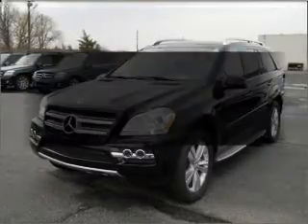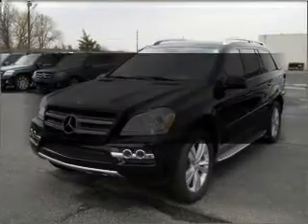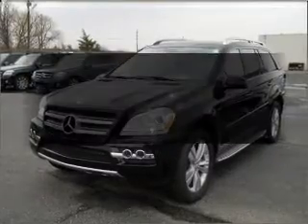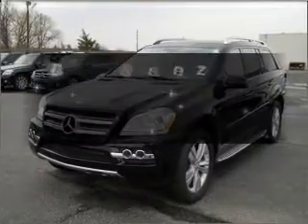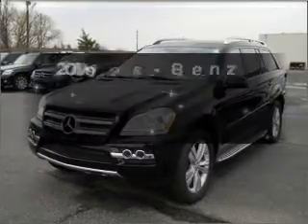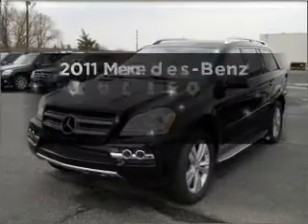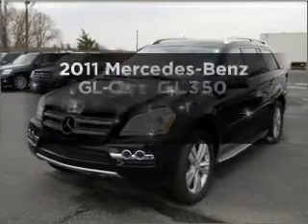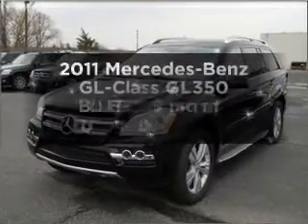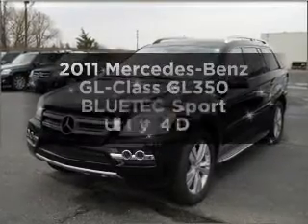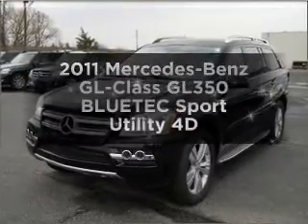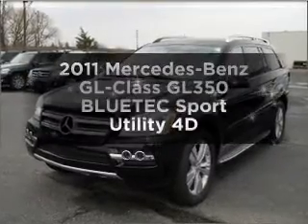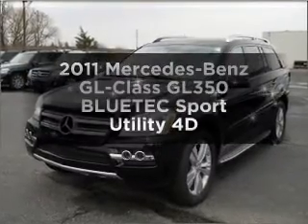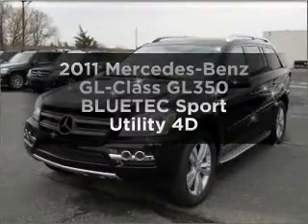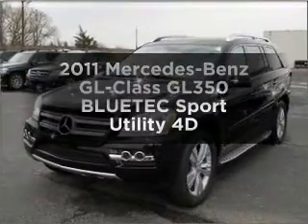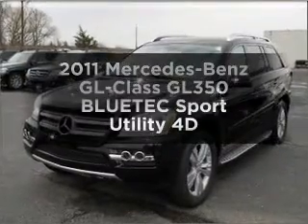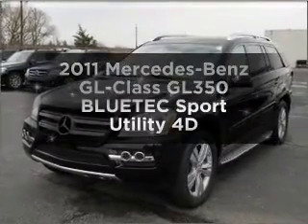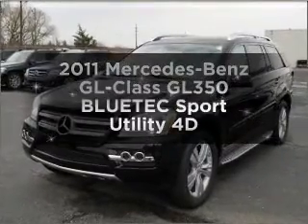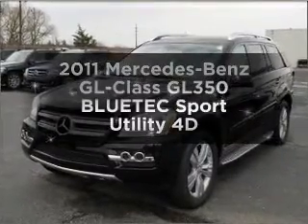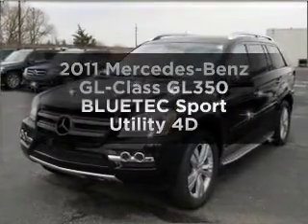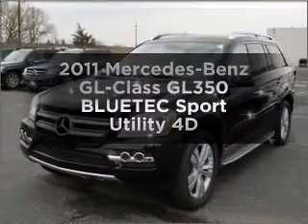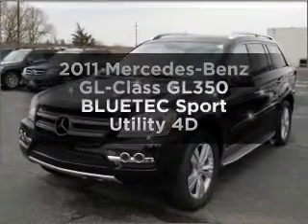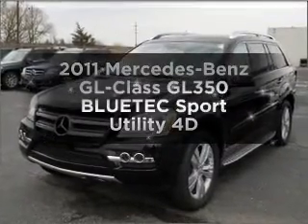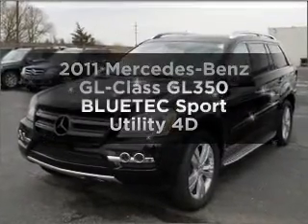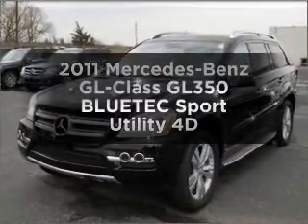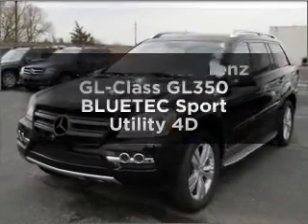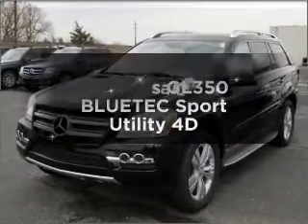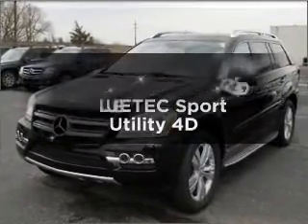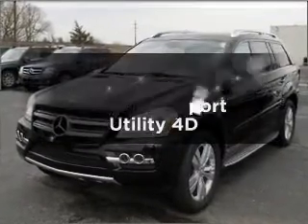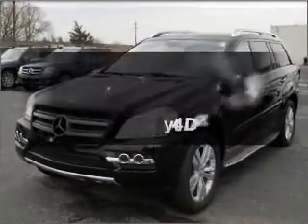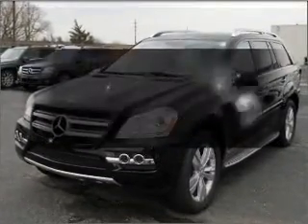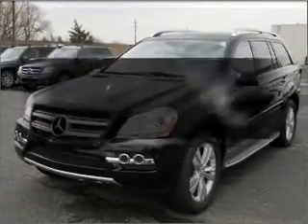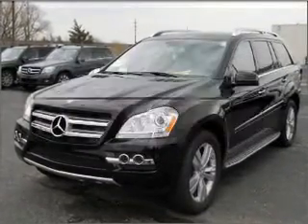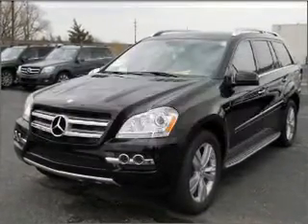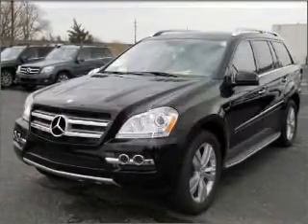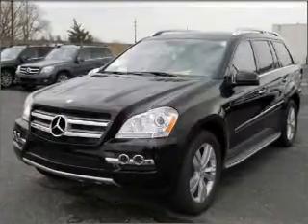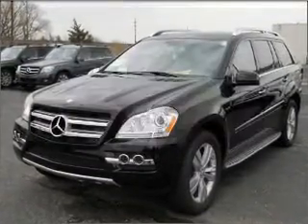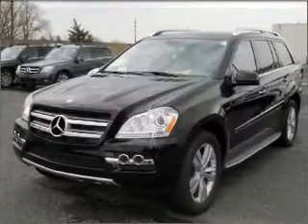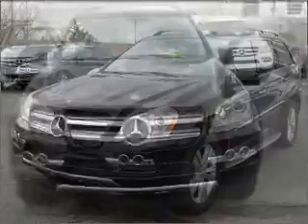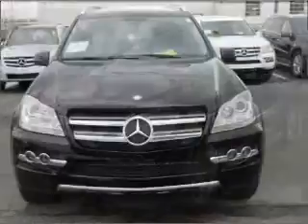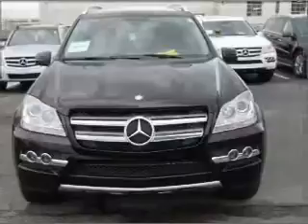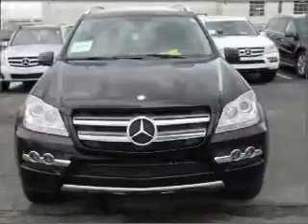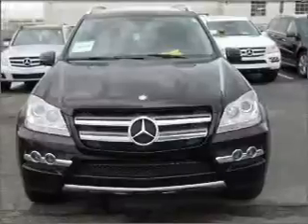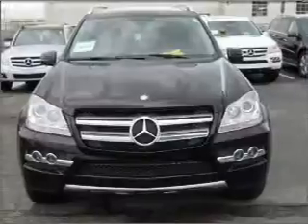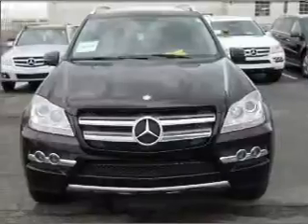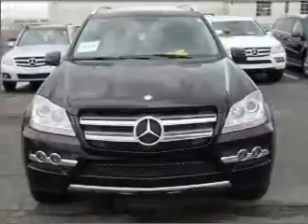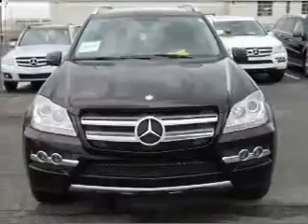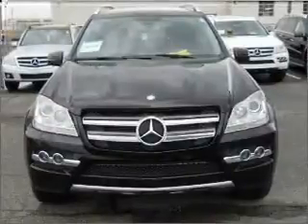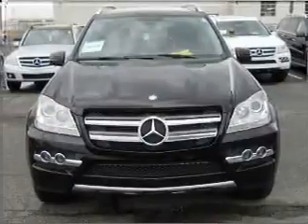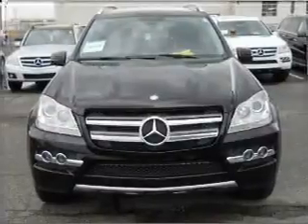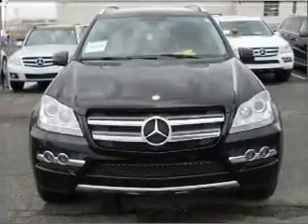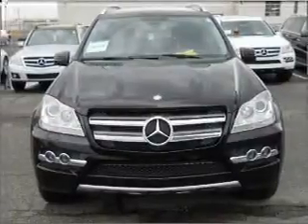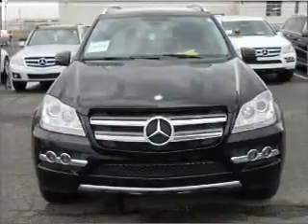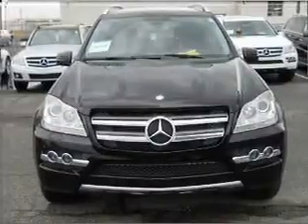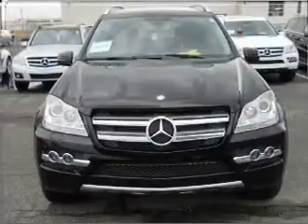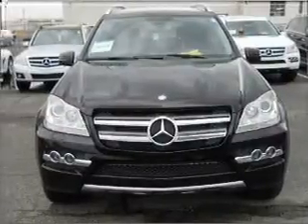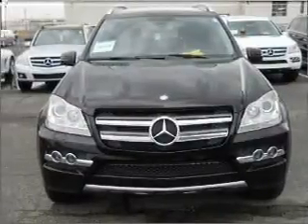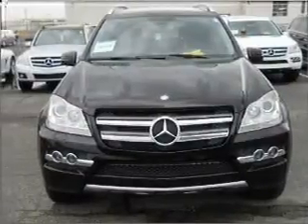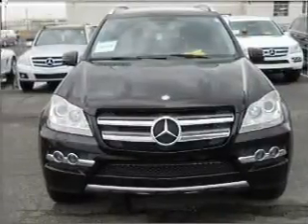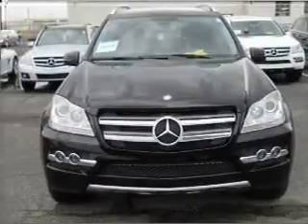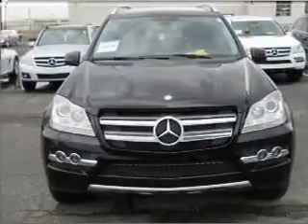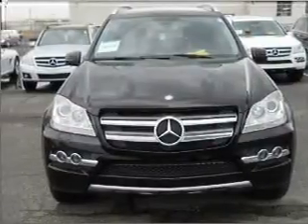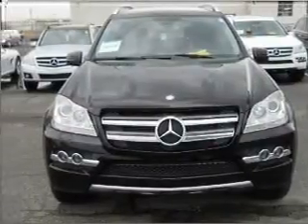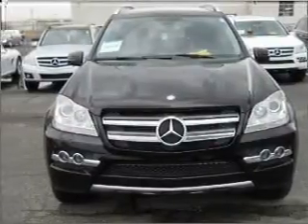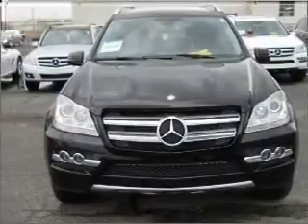Introducing the 2011 Mercedes-Benz GL Class. Travel the roads in style and comfort in this great vehicle.